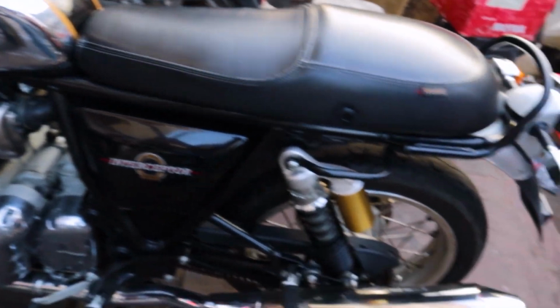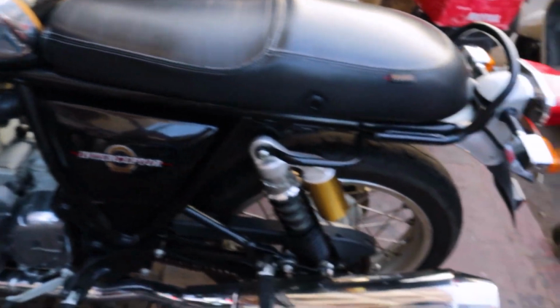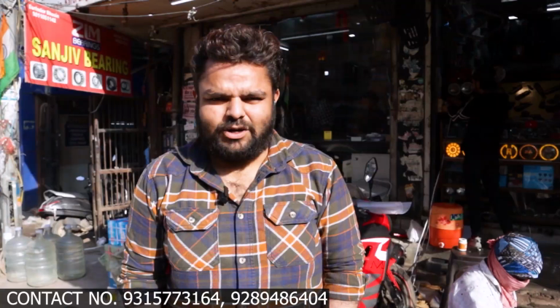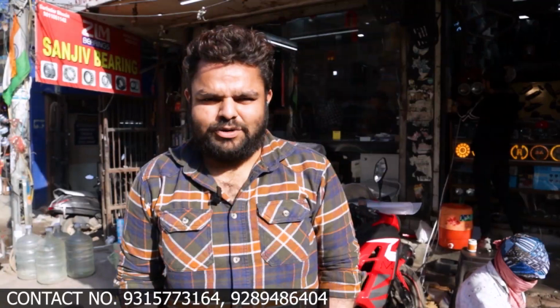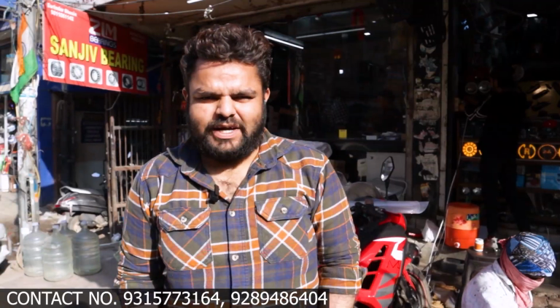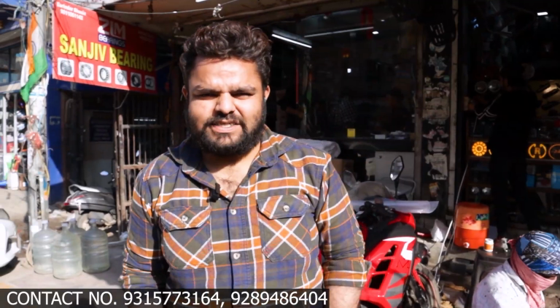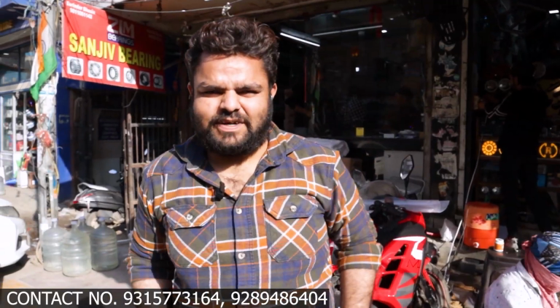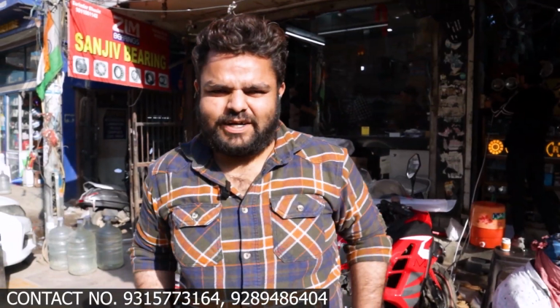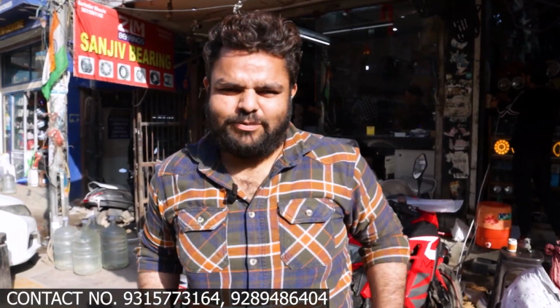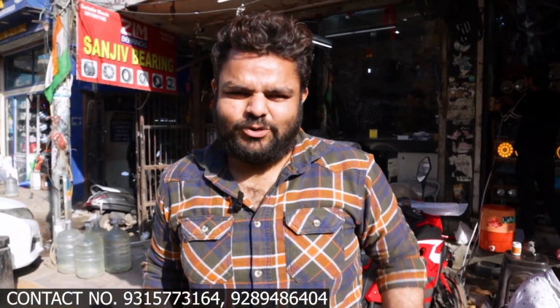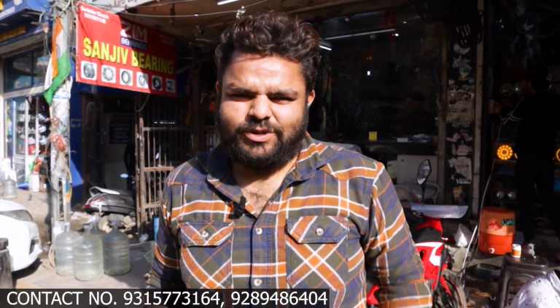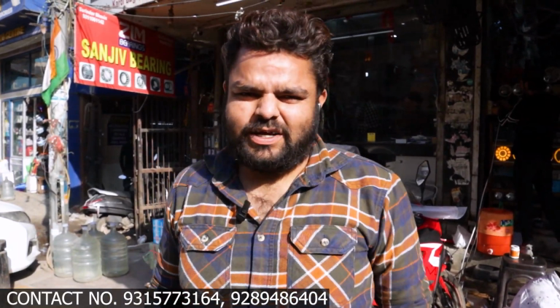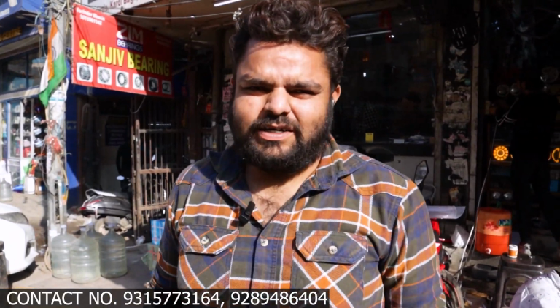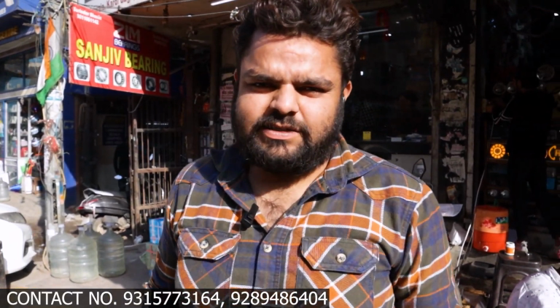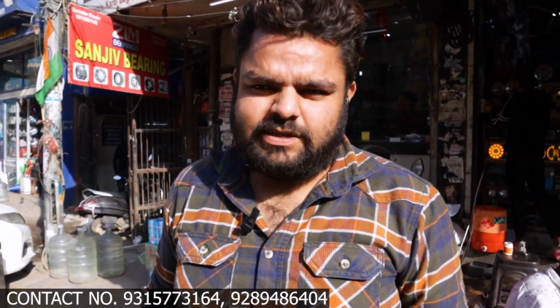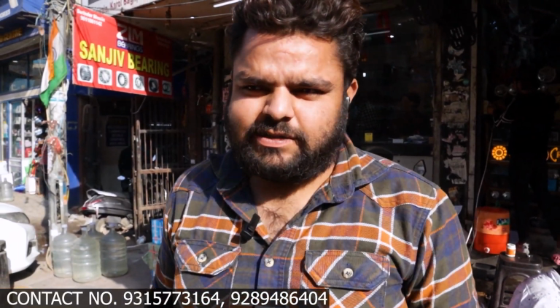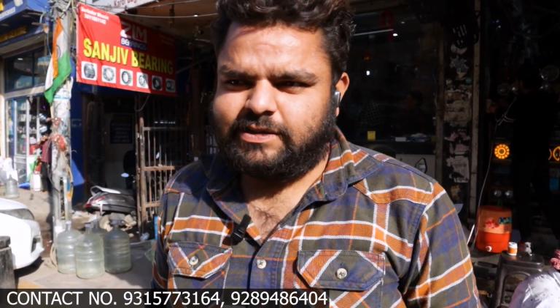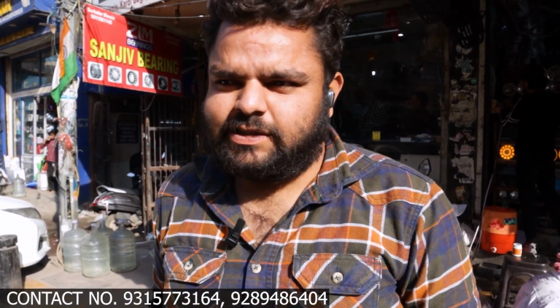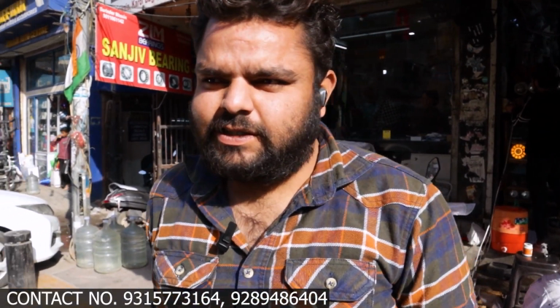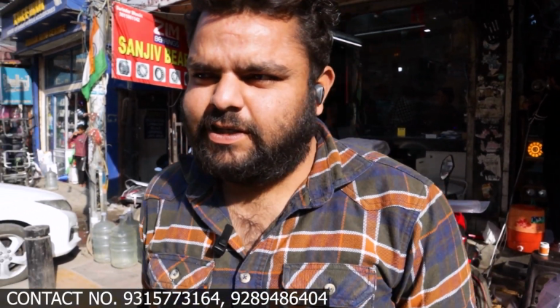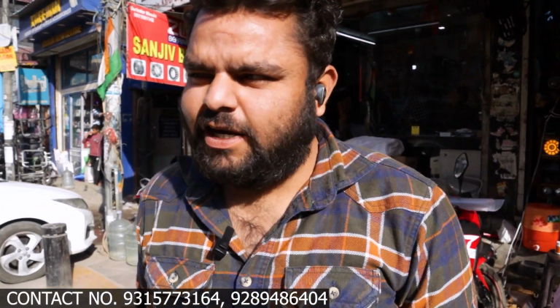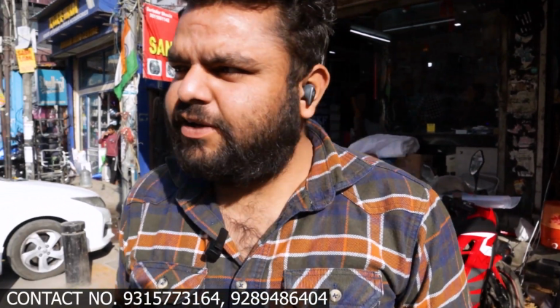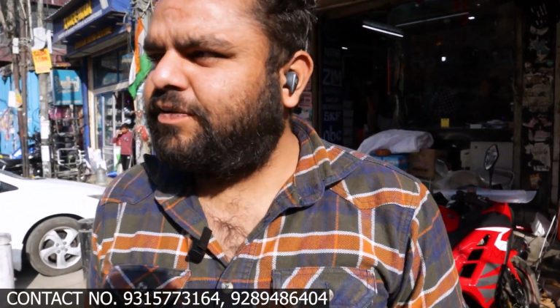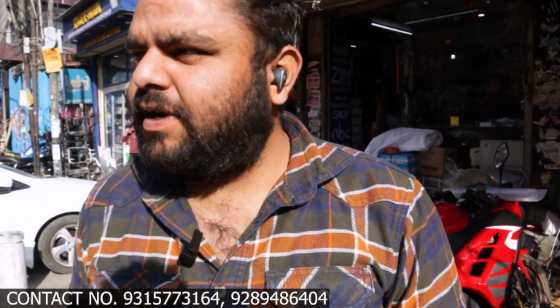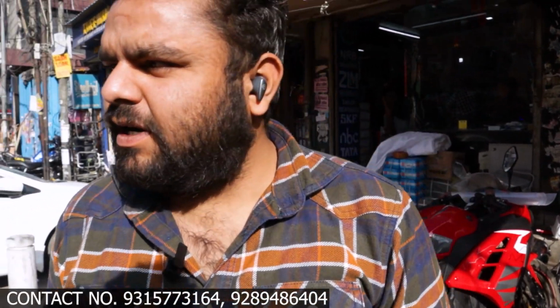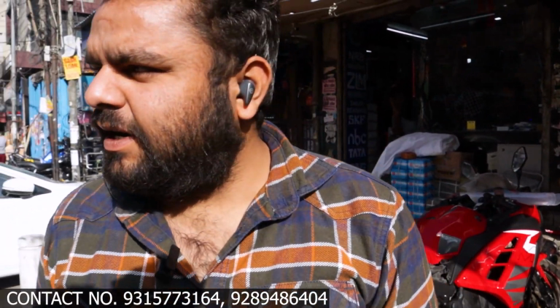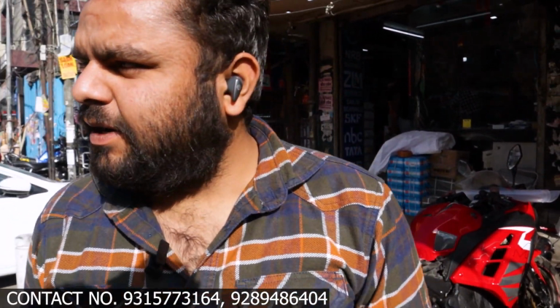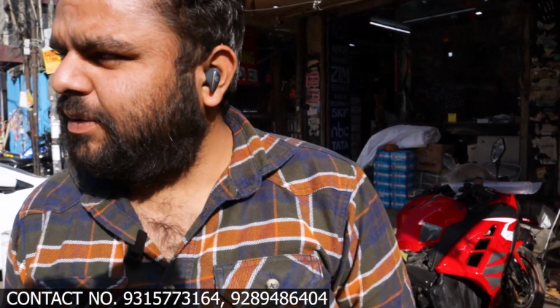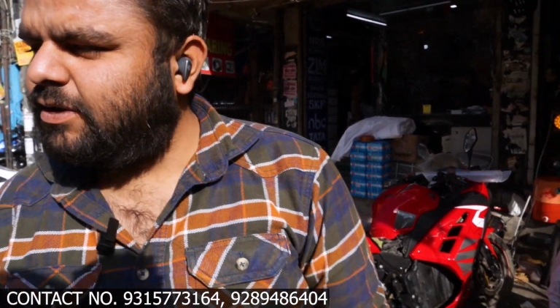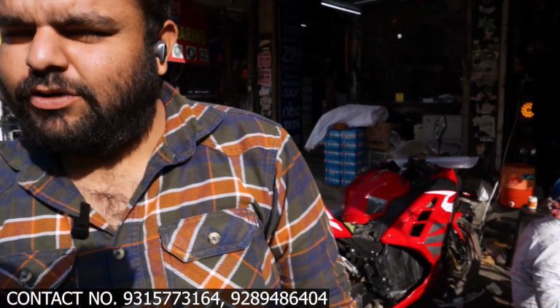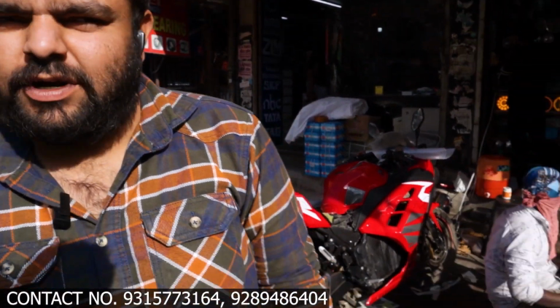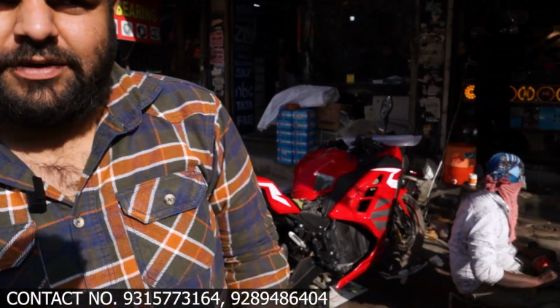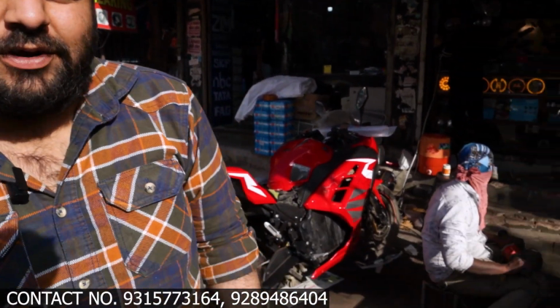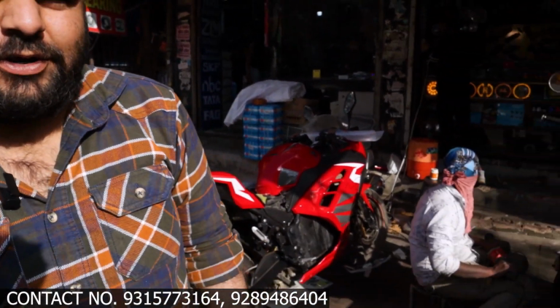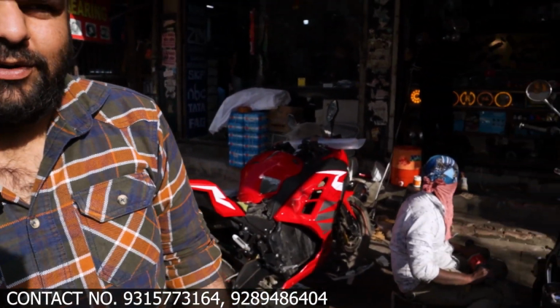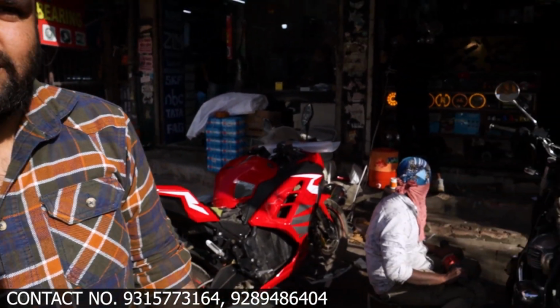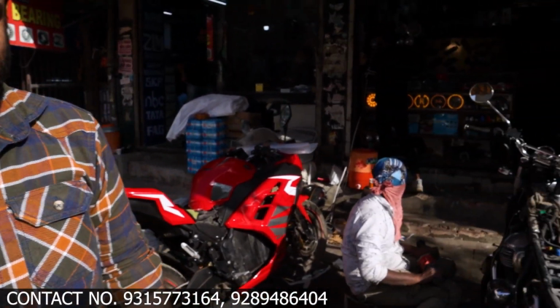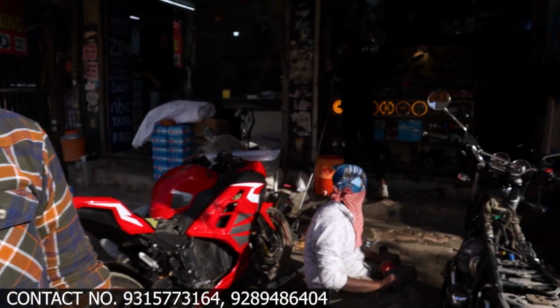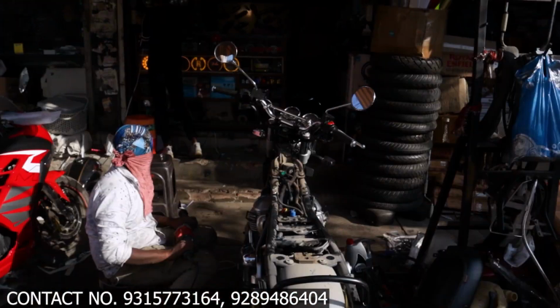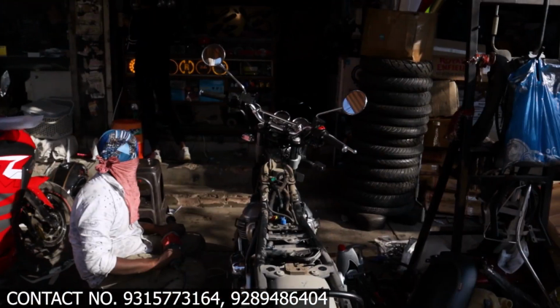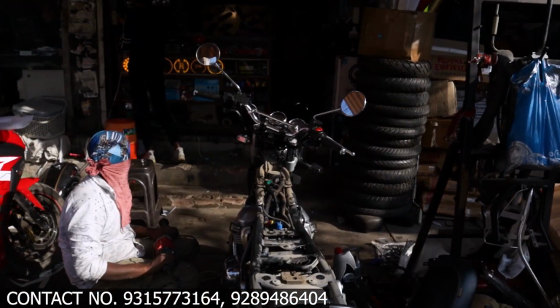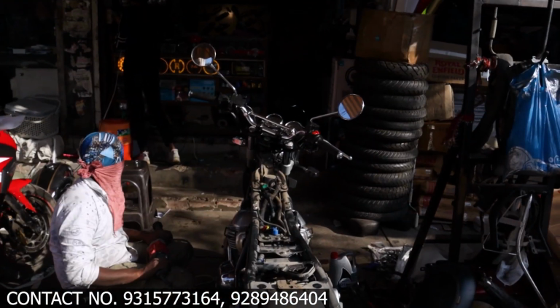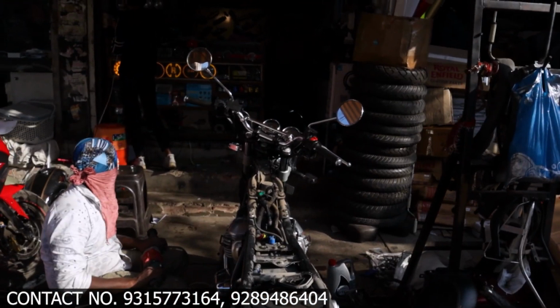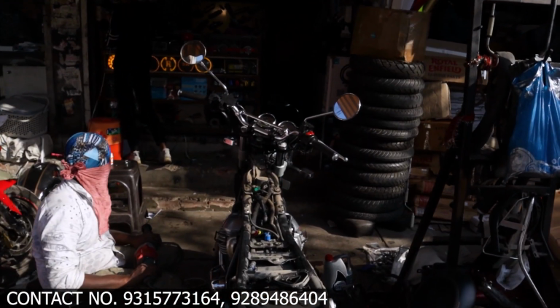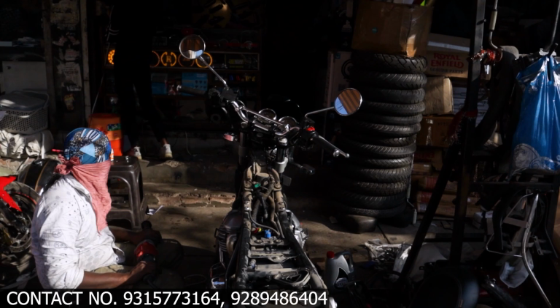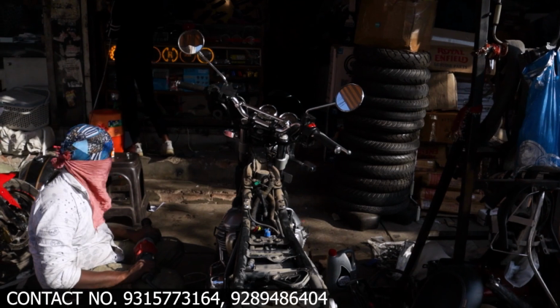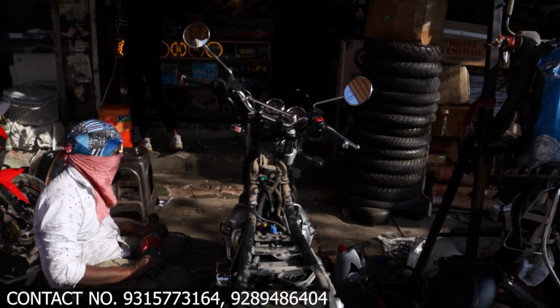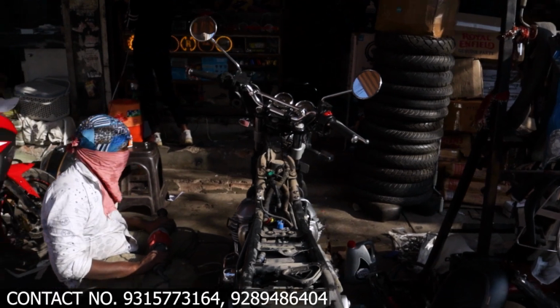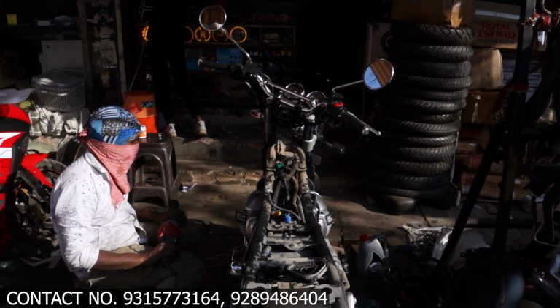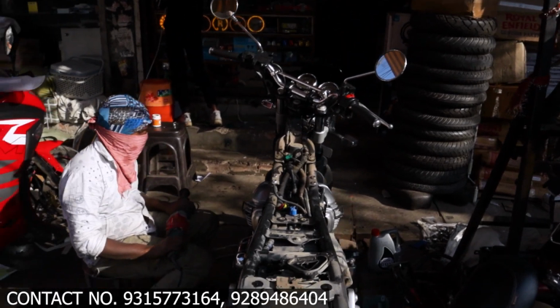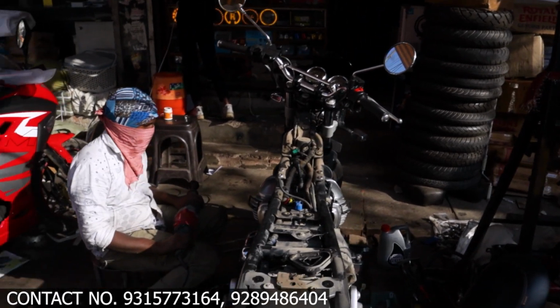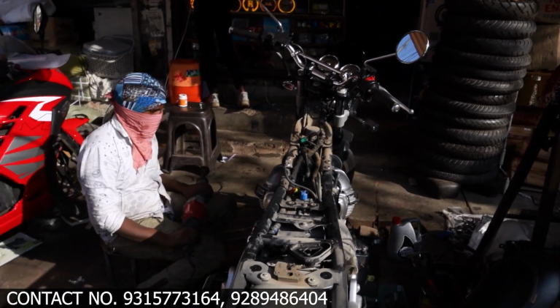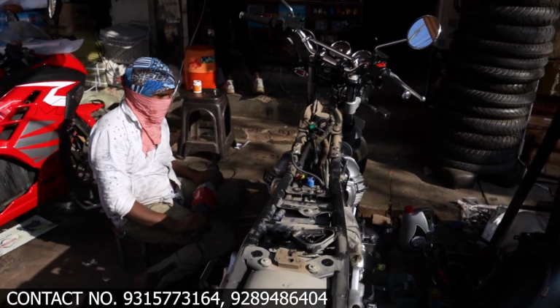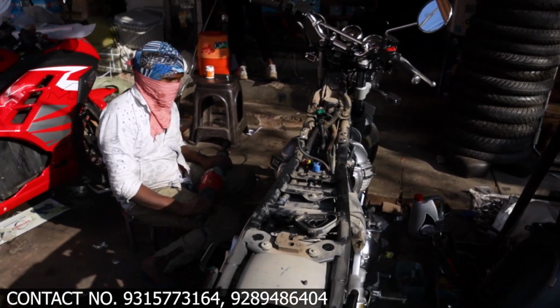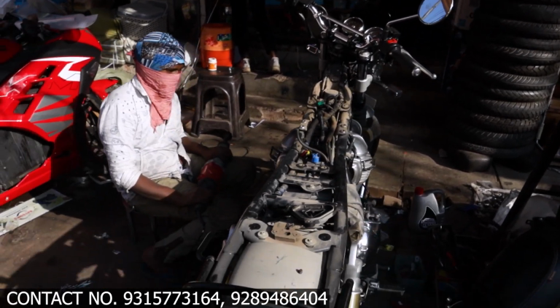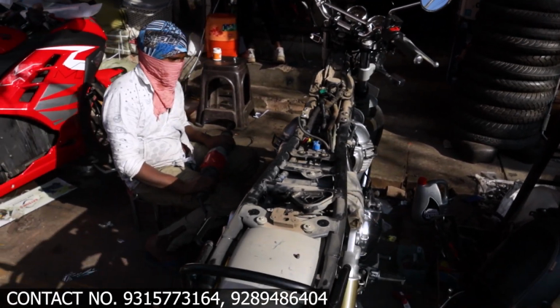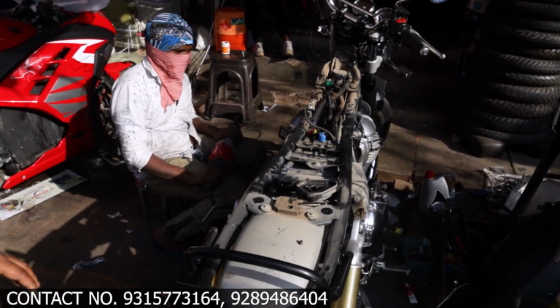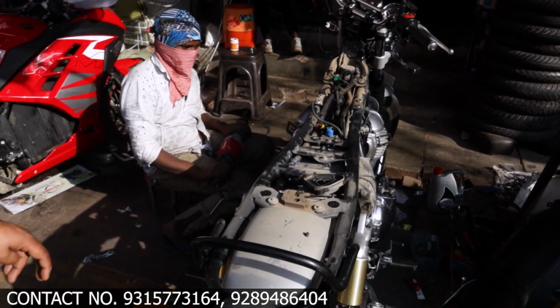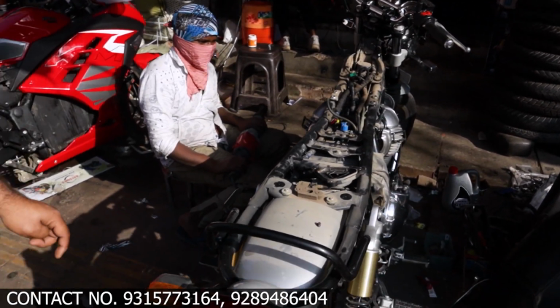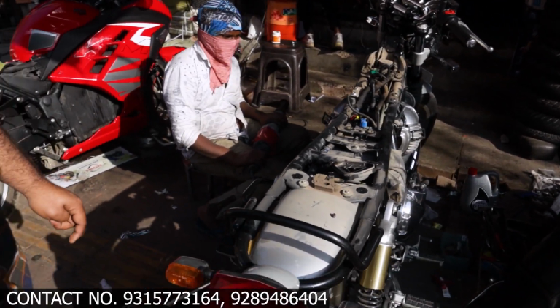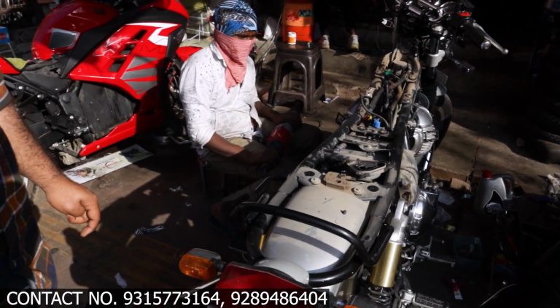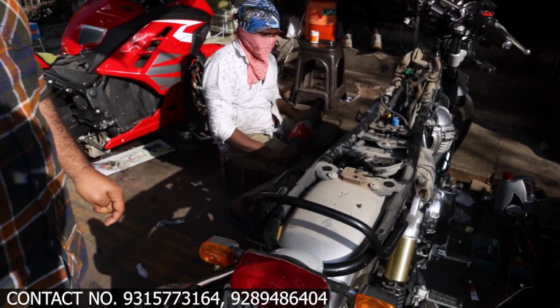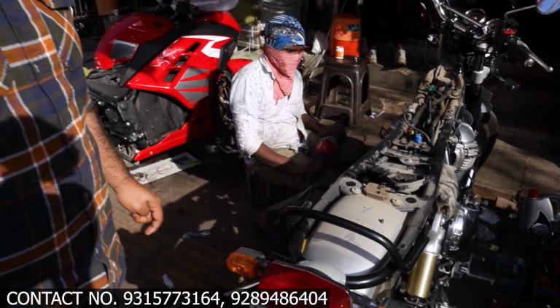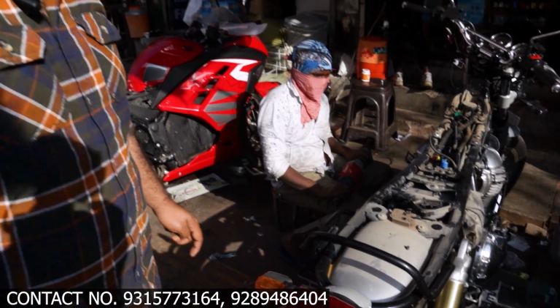Hello guys, welcome to the concert series. Today we have come with a new video. As I would like to show you, we have an interceptor.